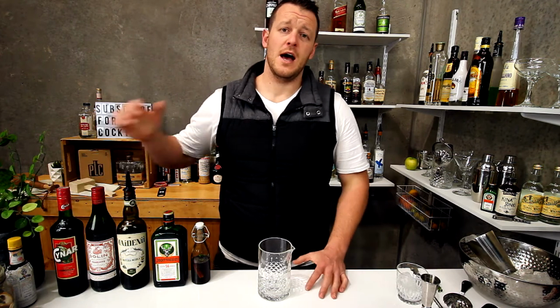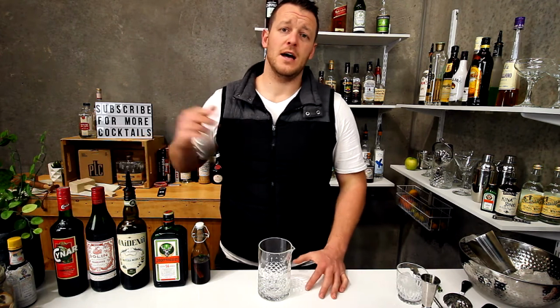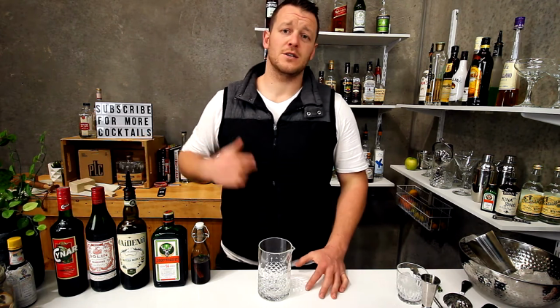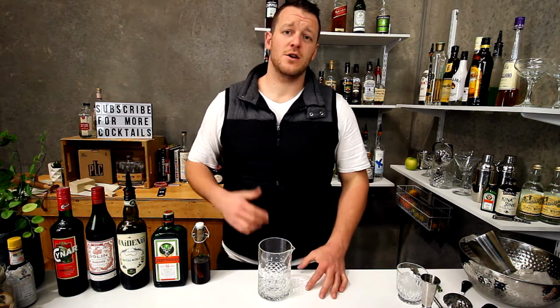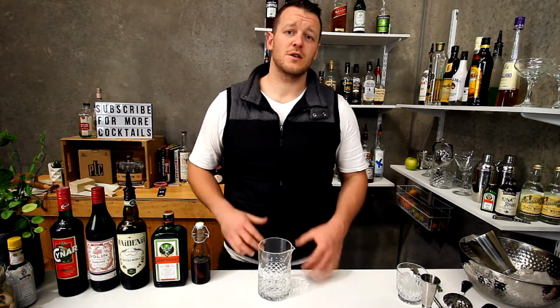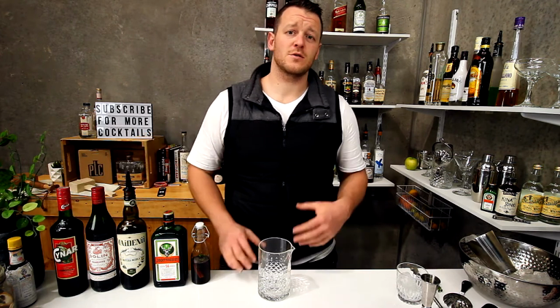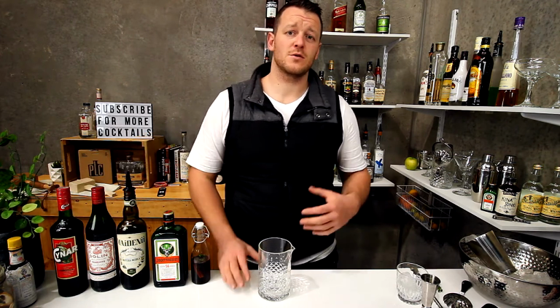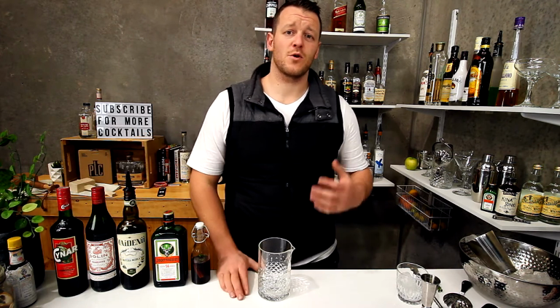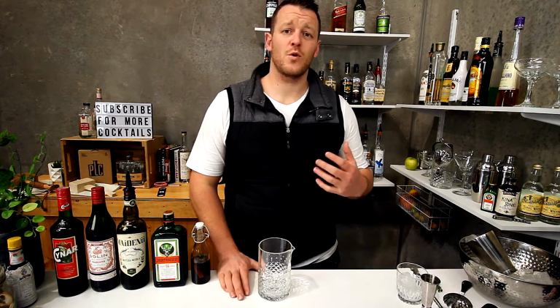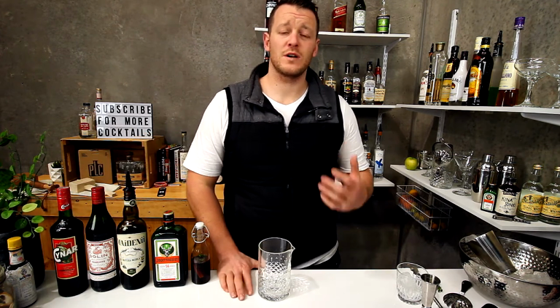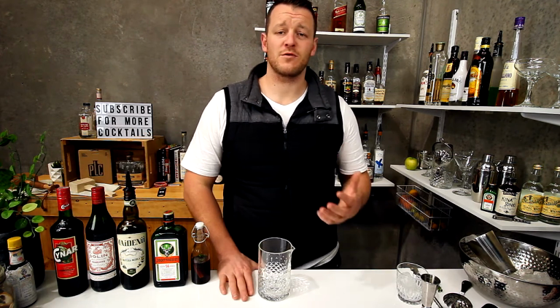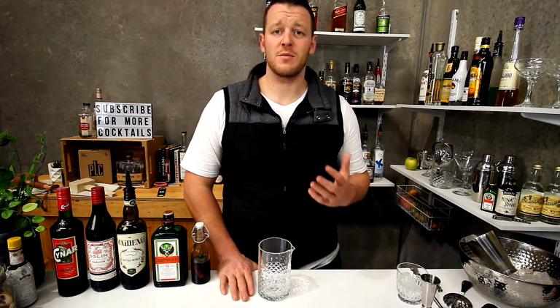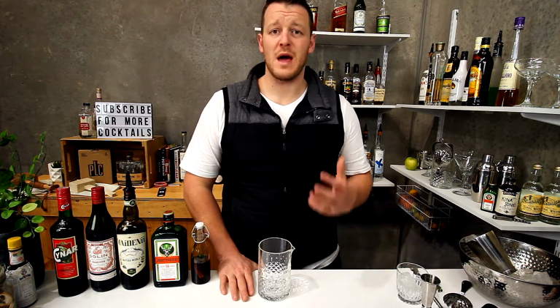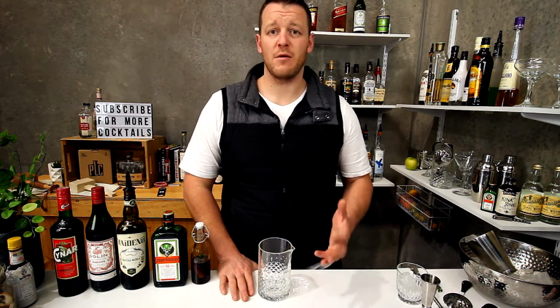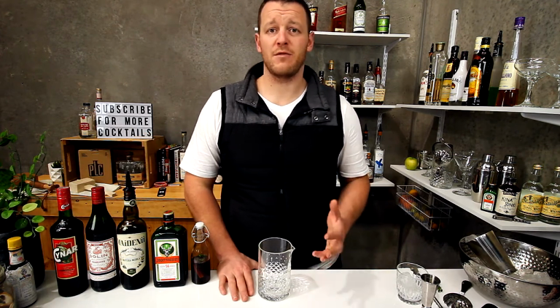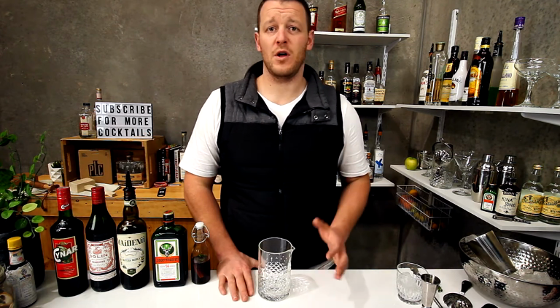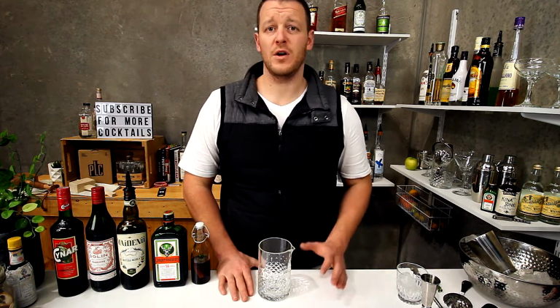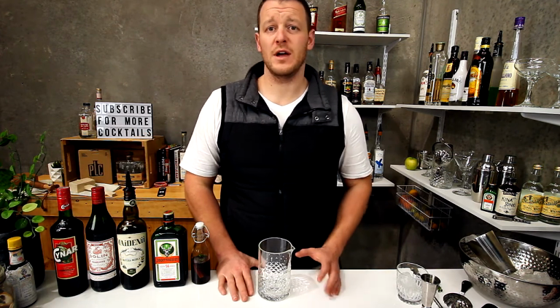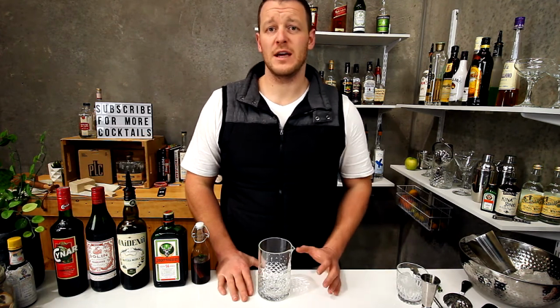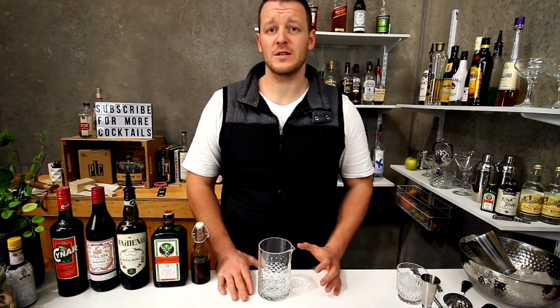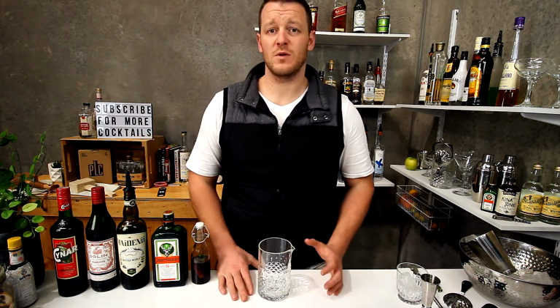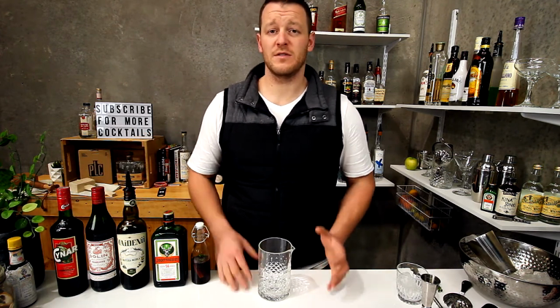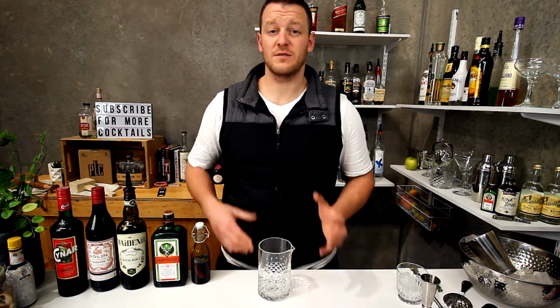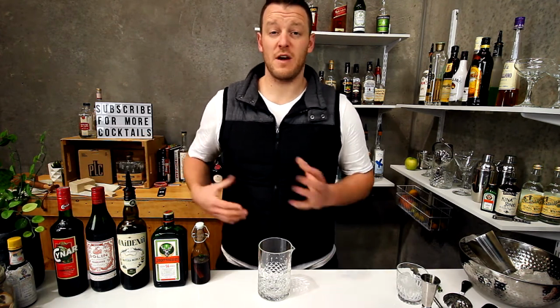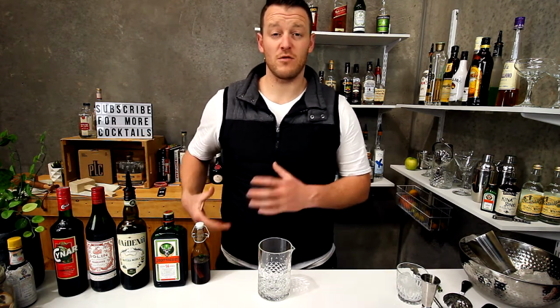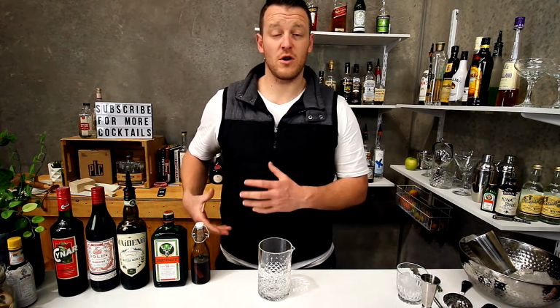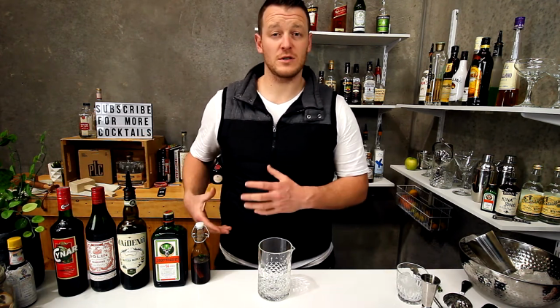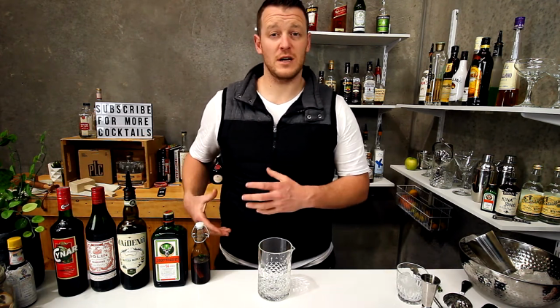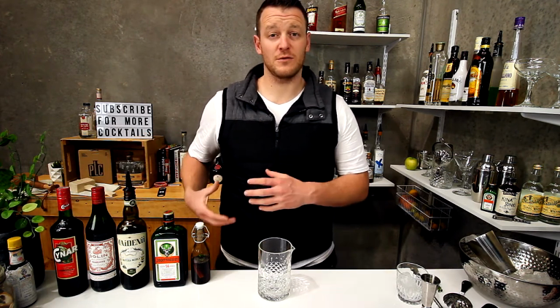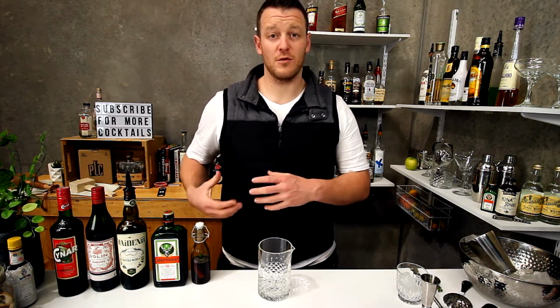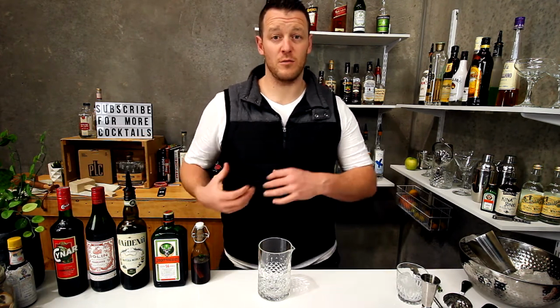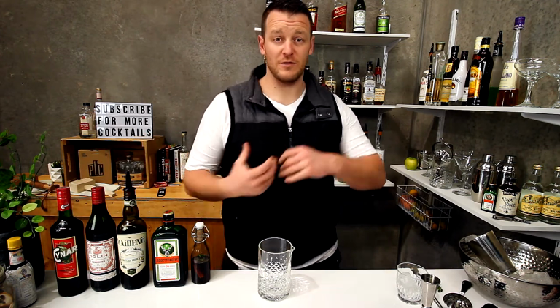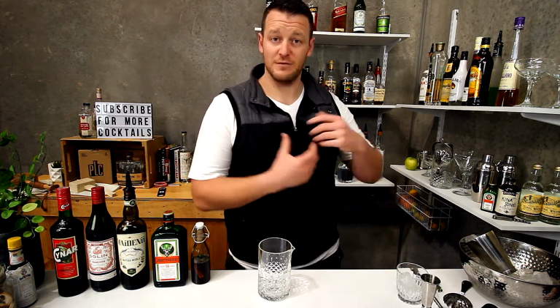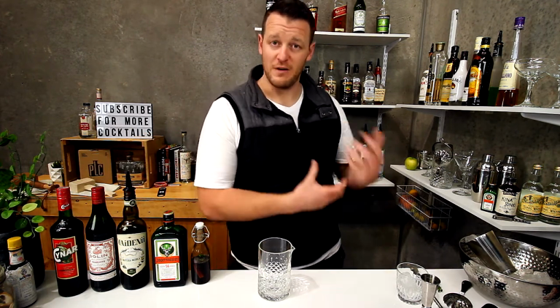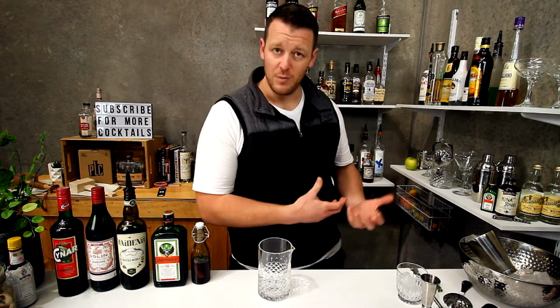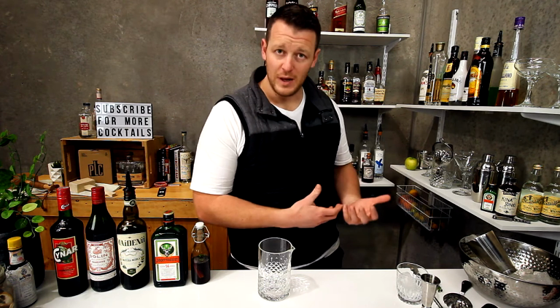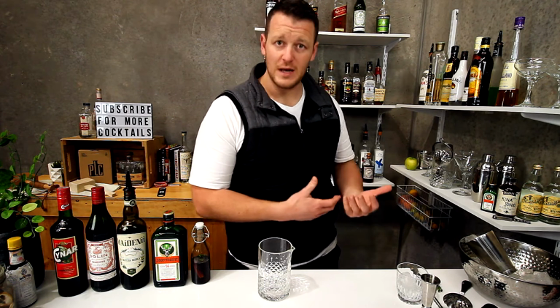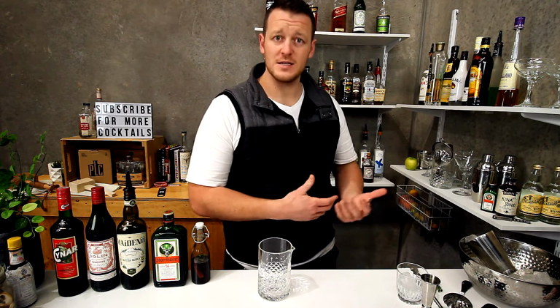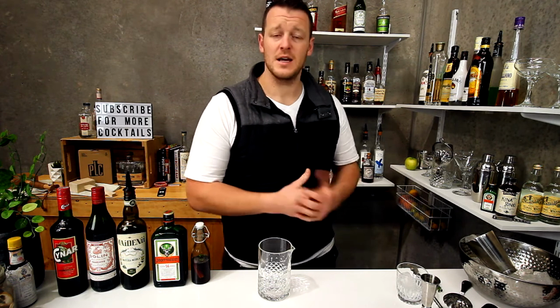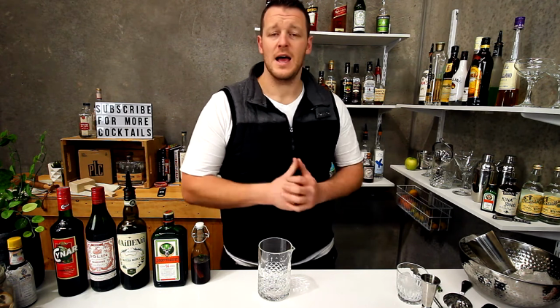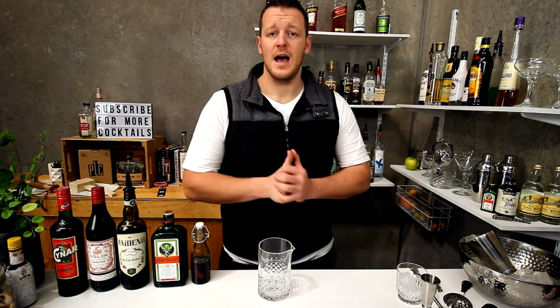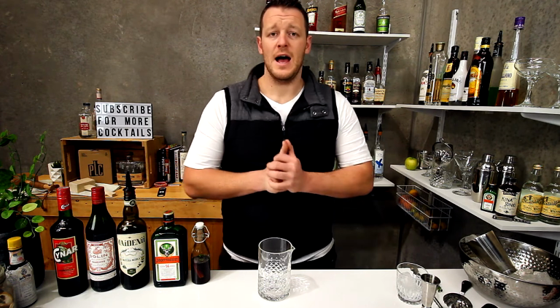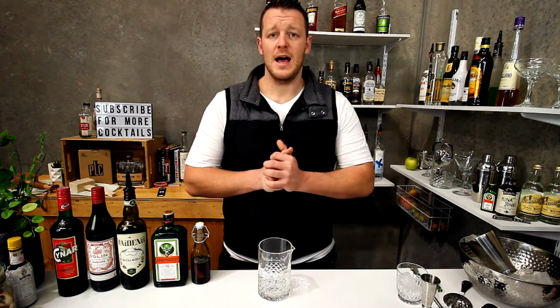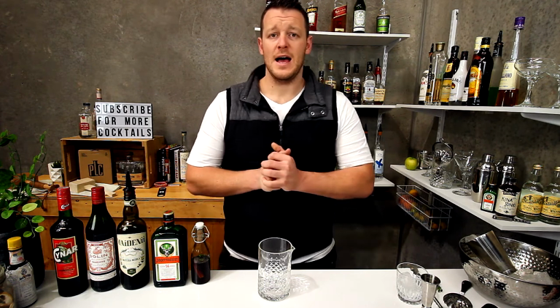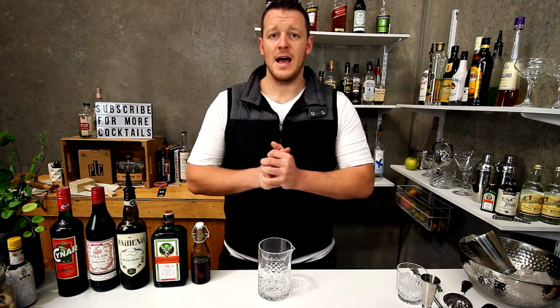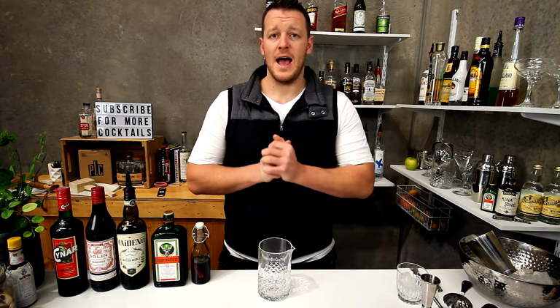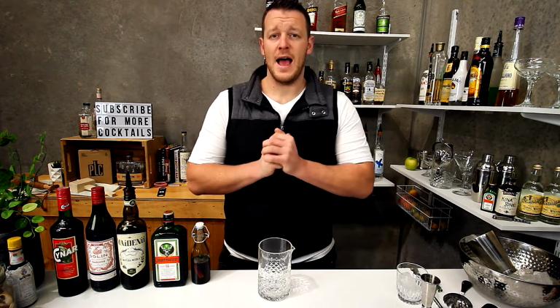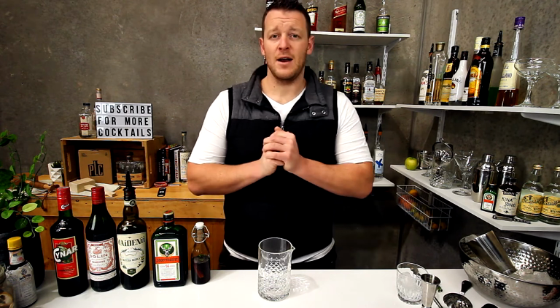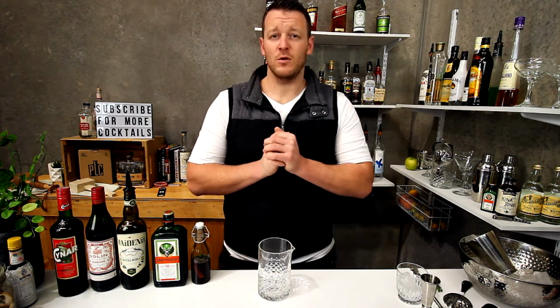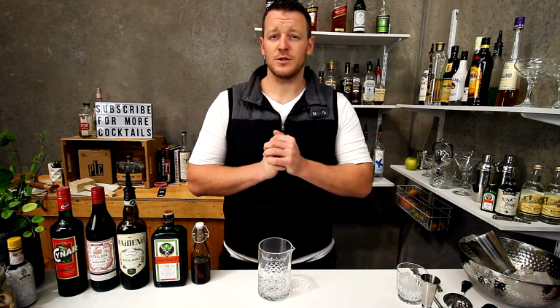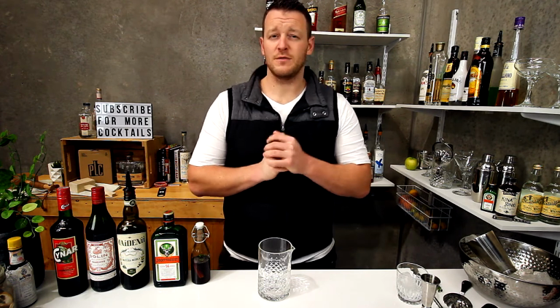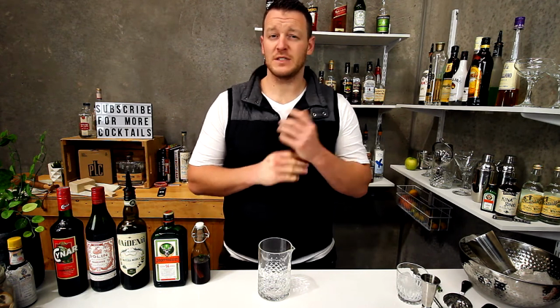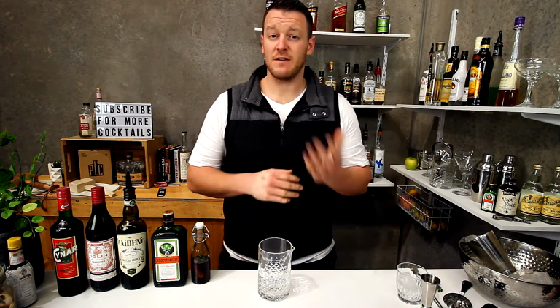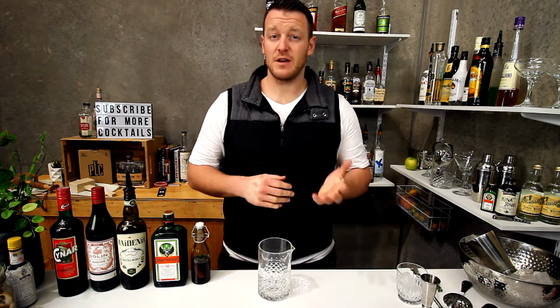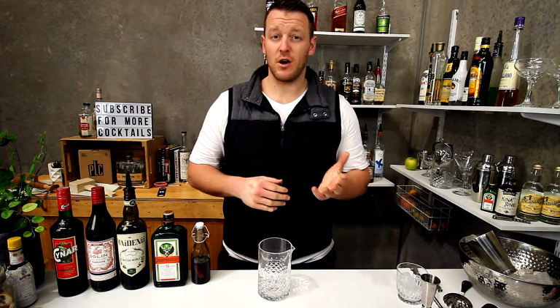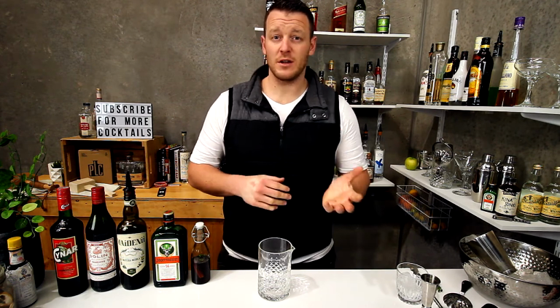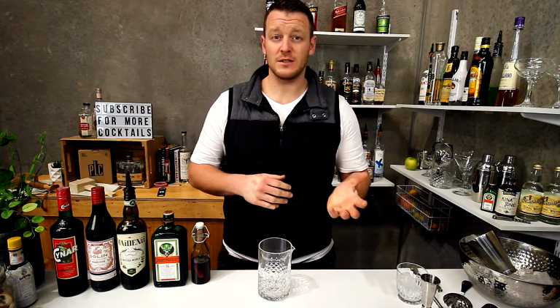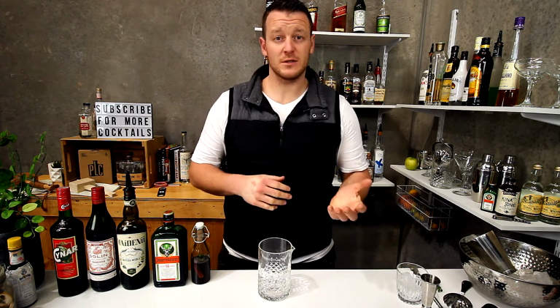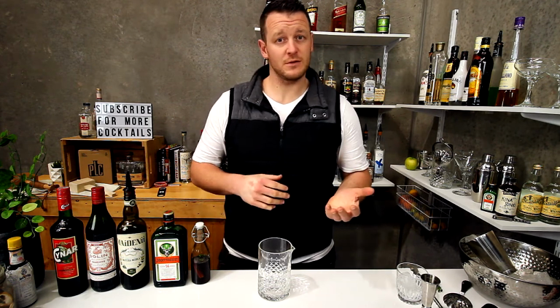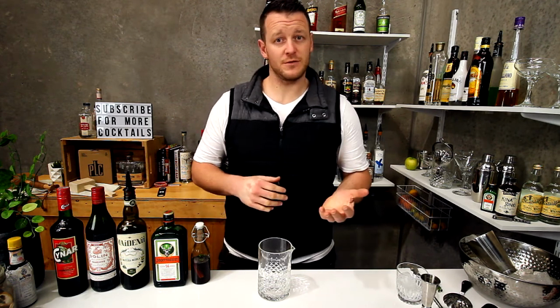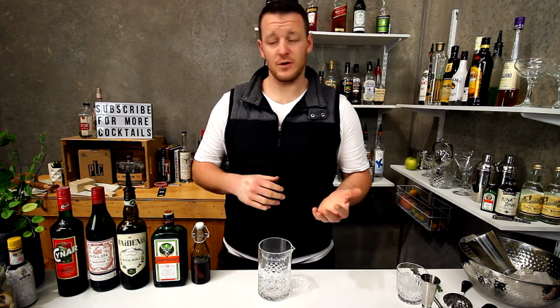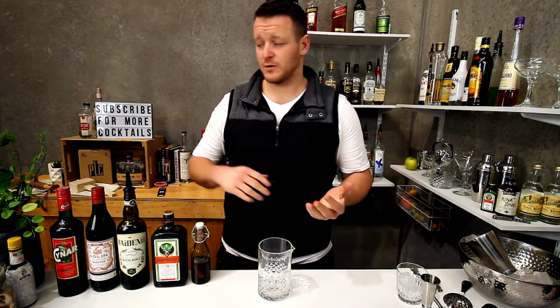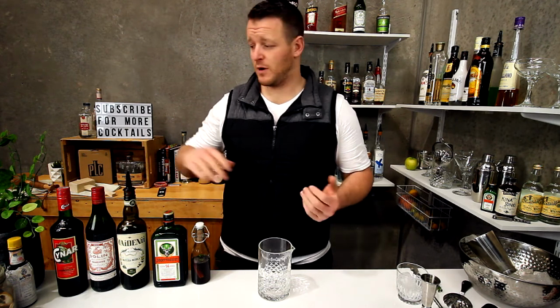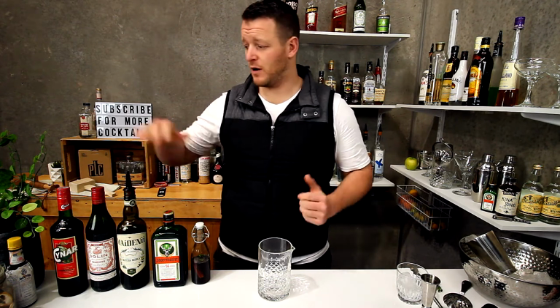This was a request from Gabaflow — this is one of his favorite cocktails from one of his favorite bars. And also for Stephanie Collins, this one's for you as well.